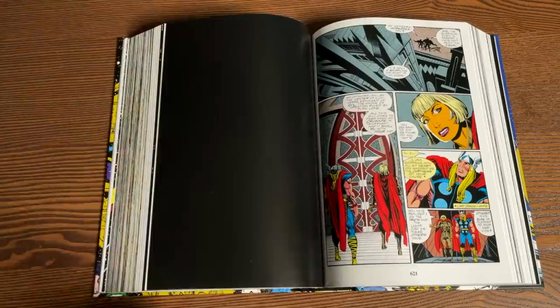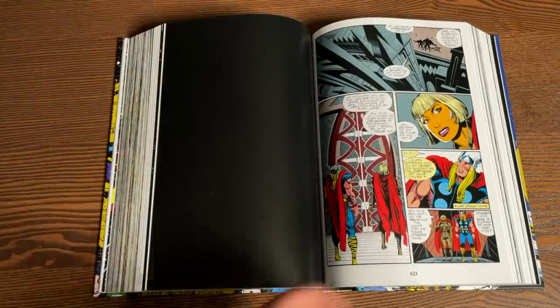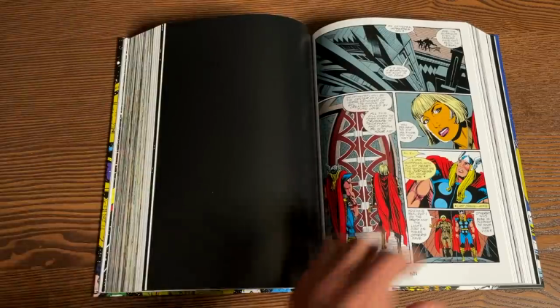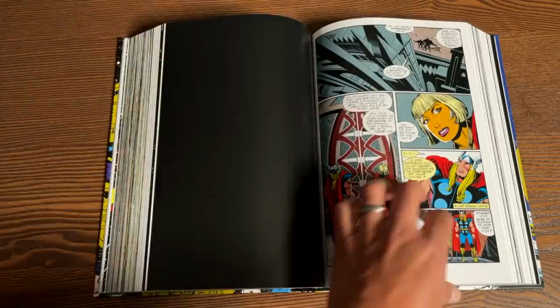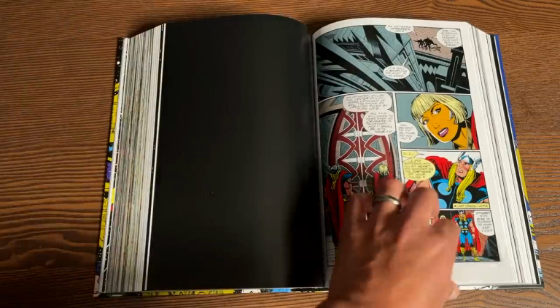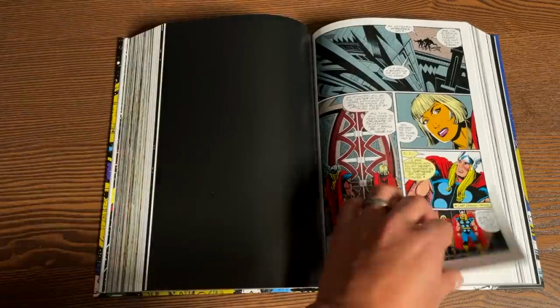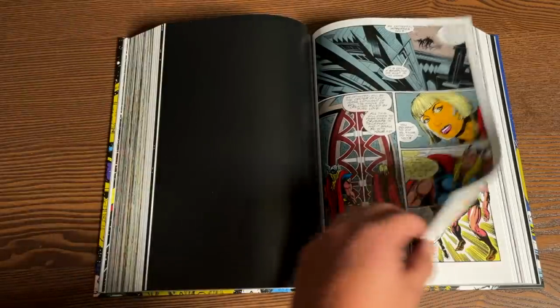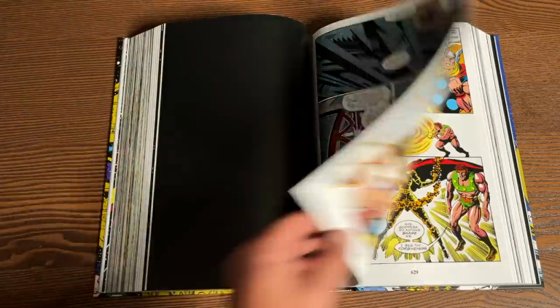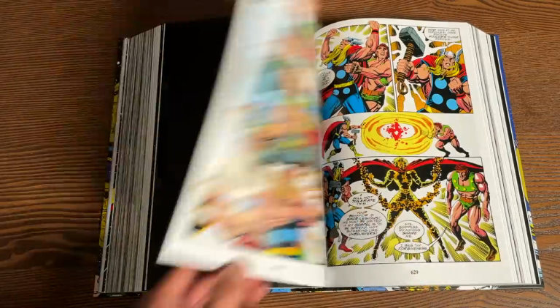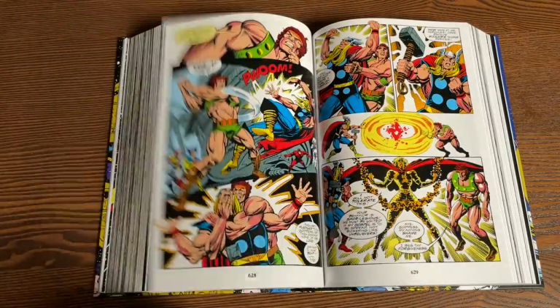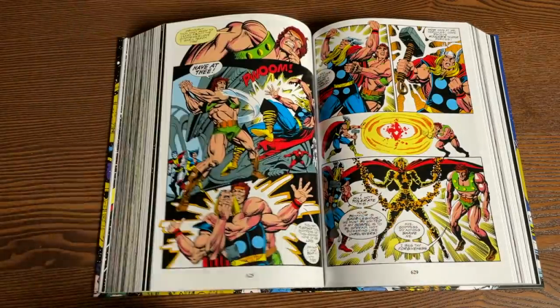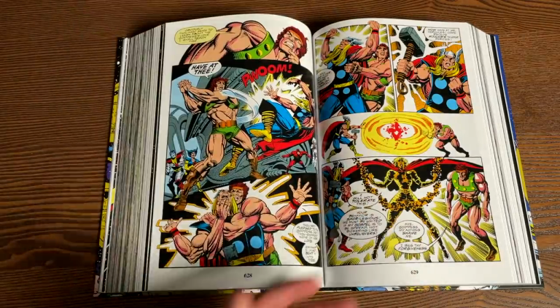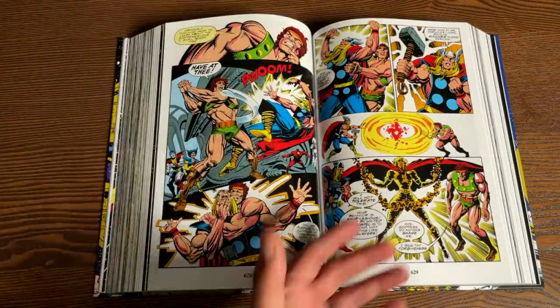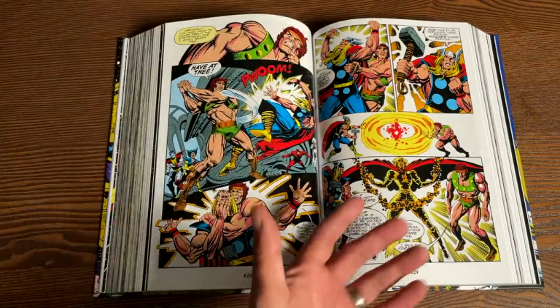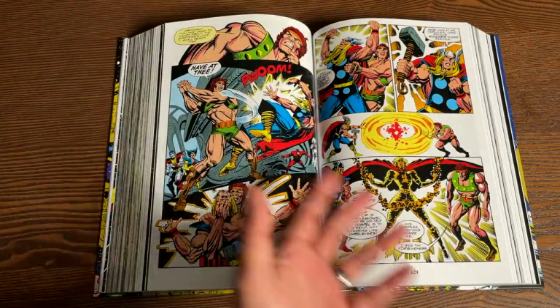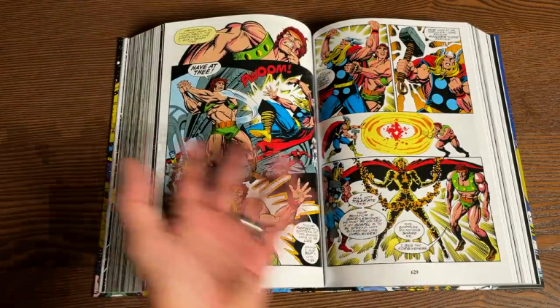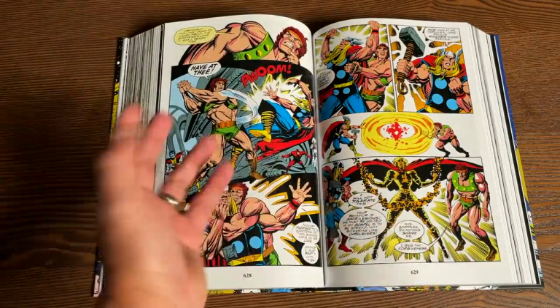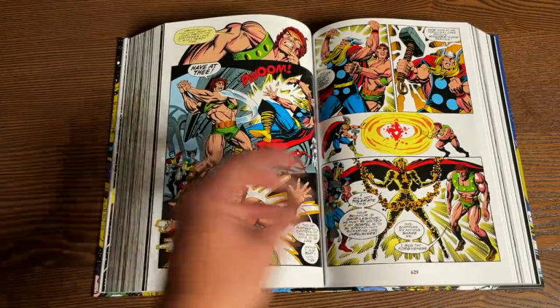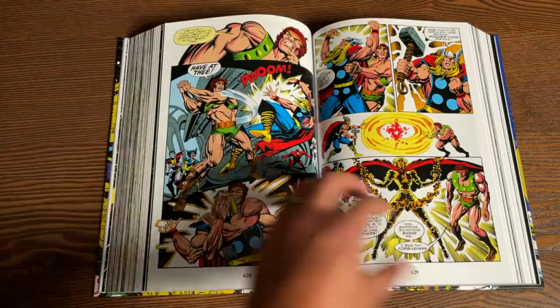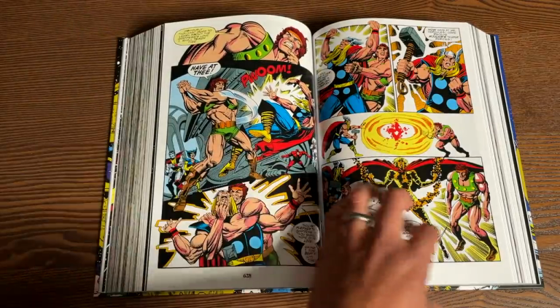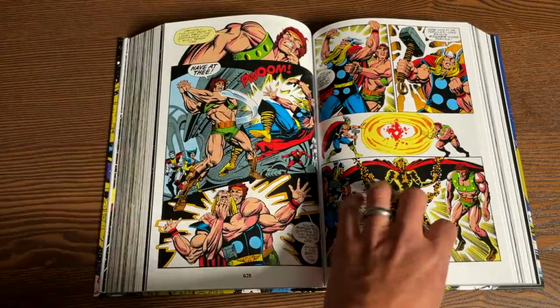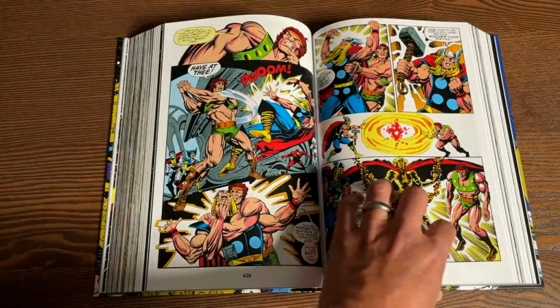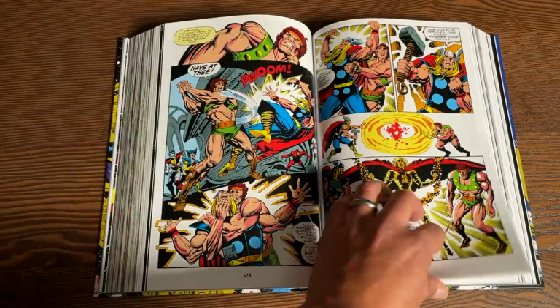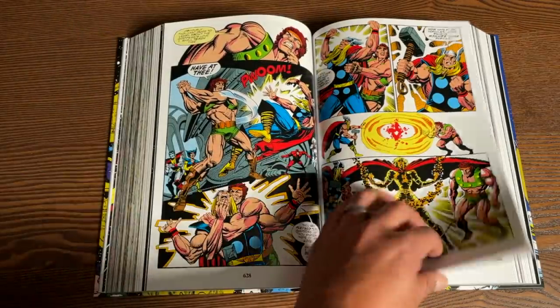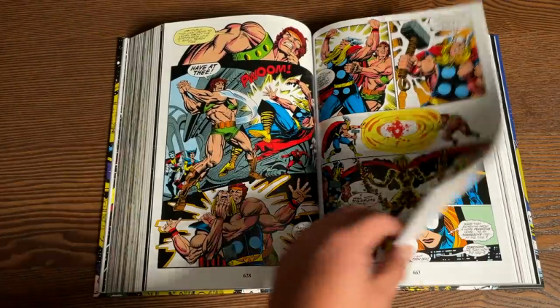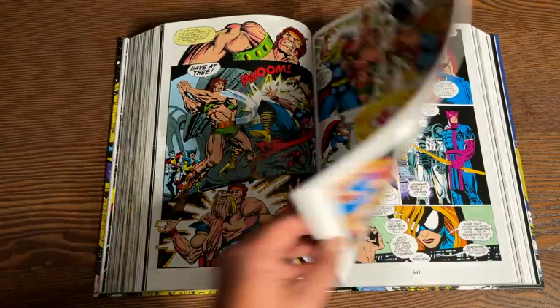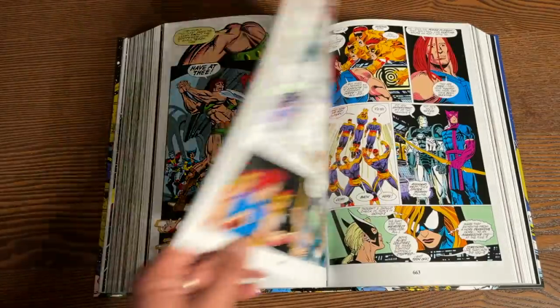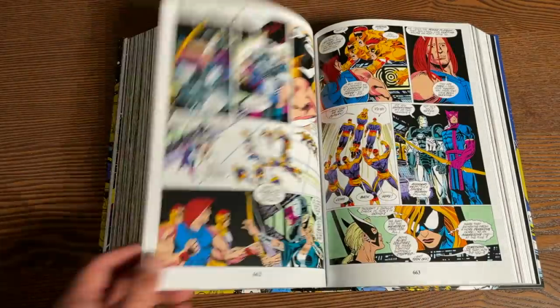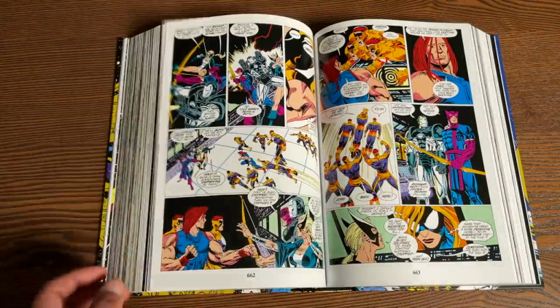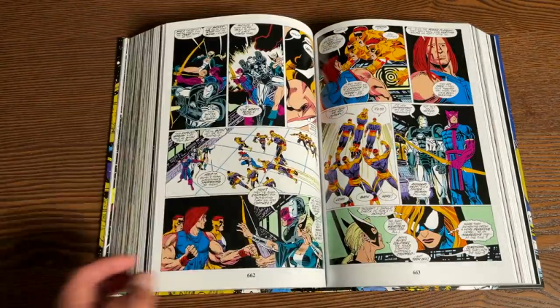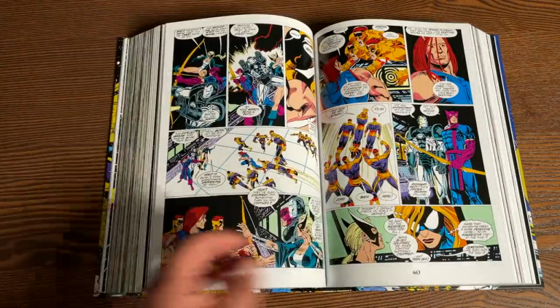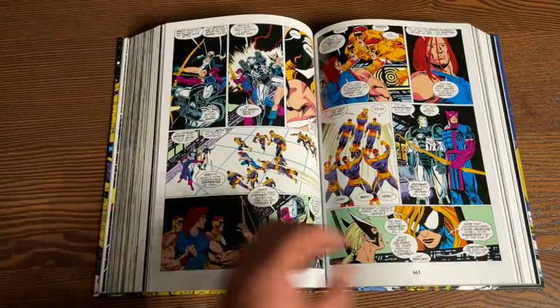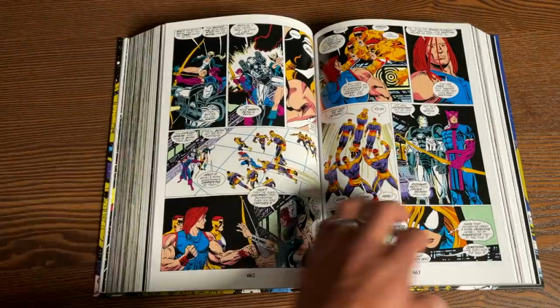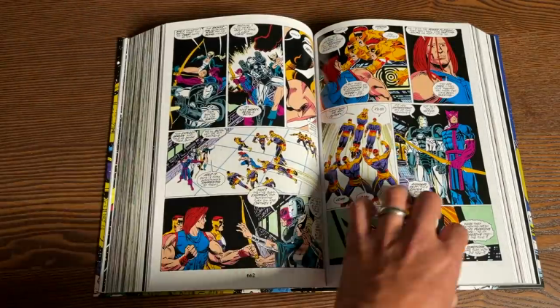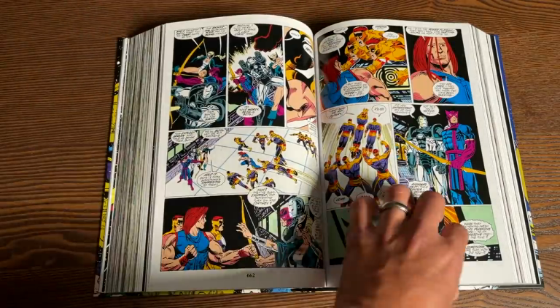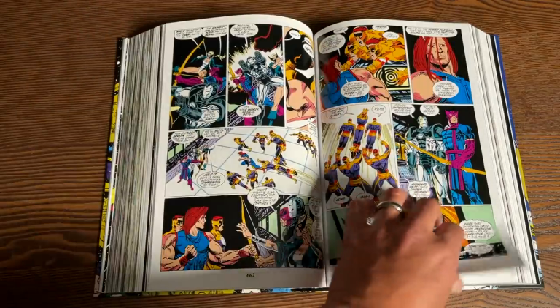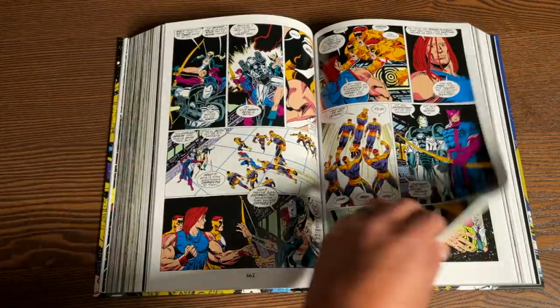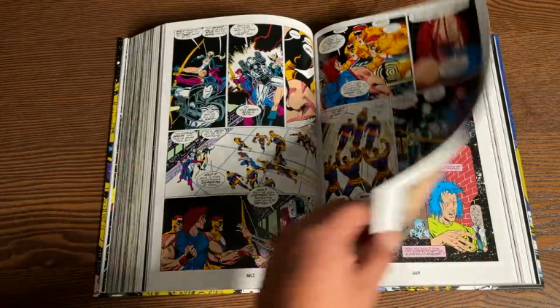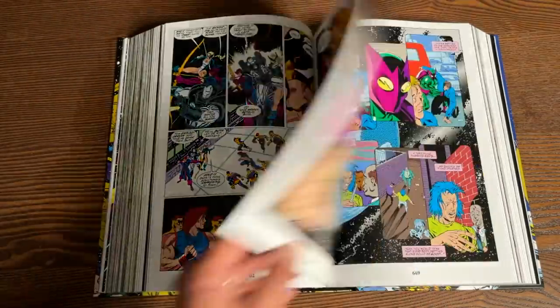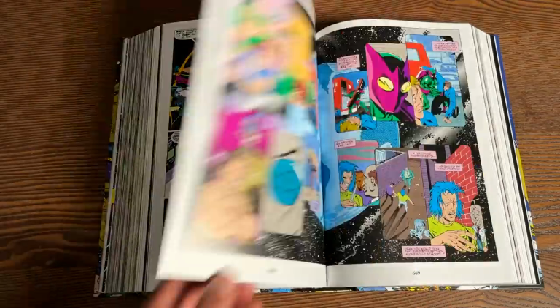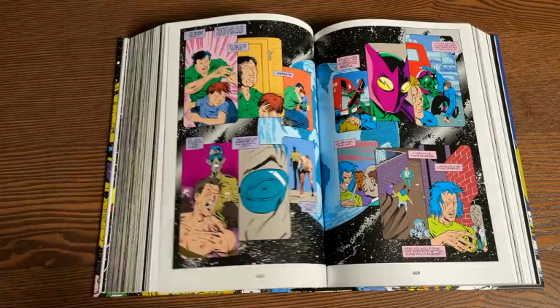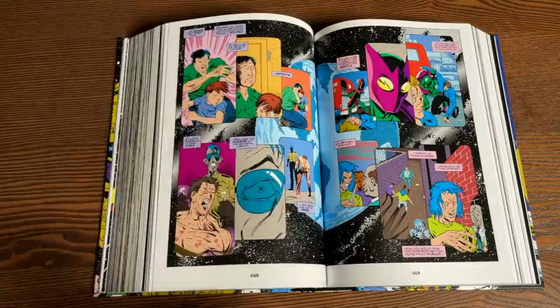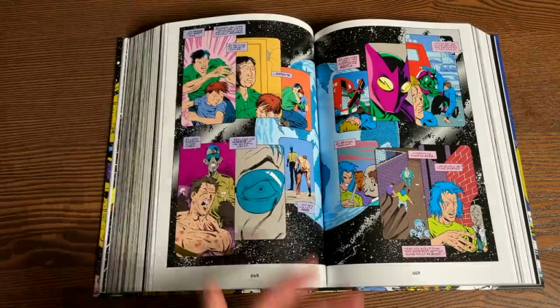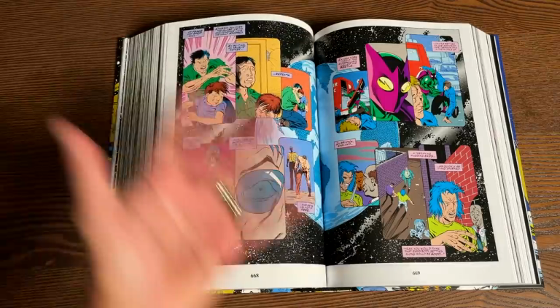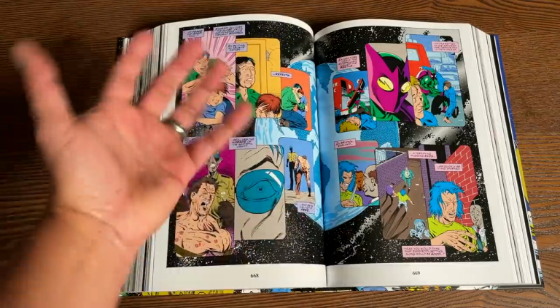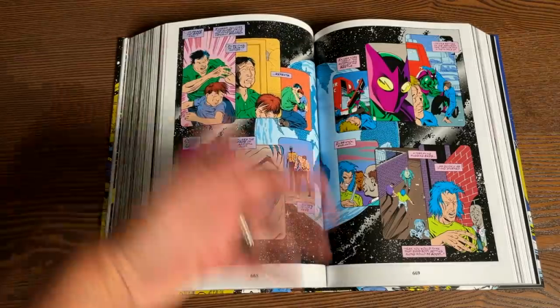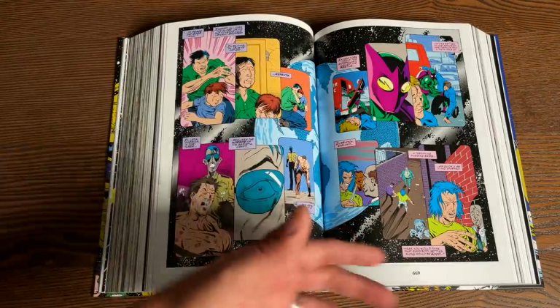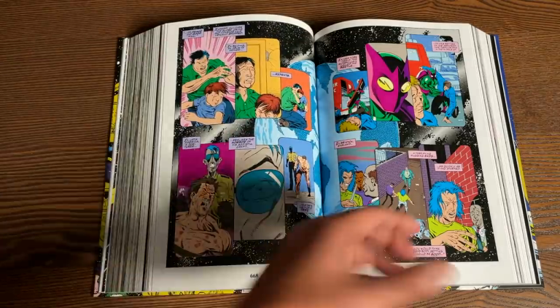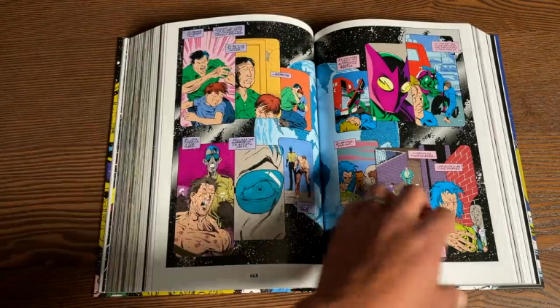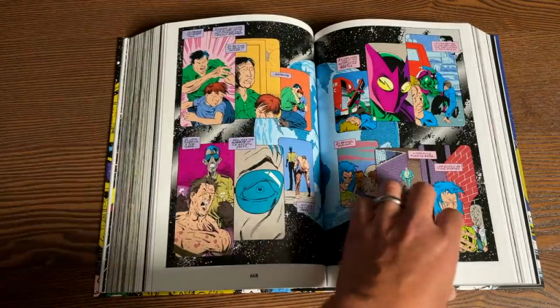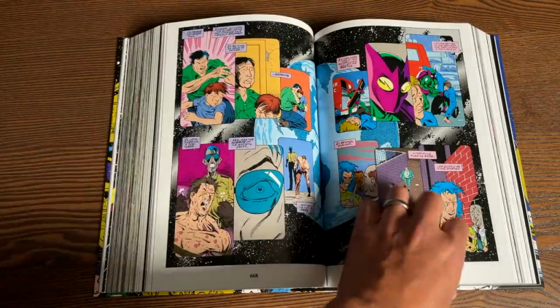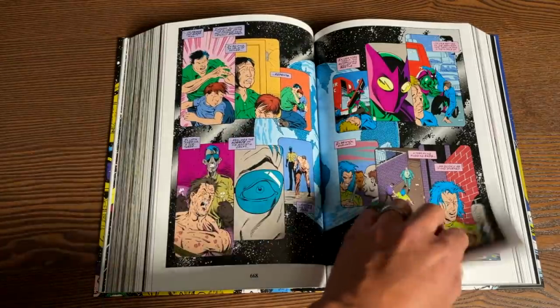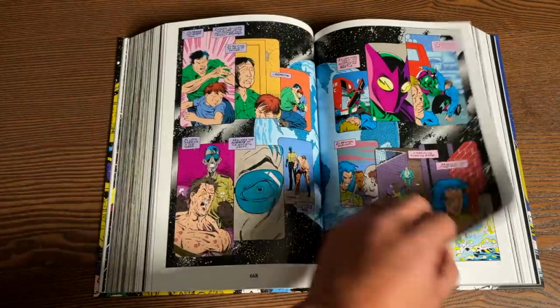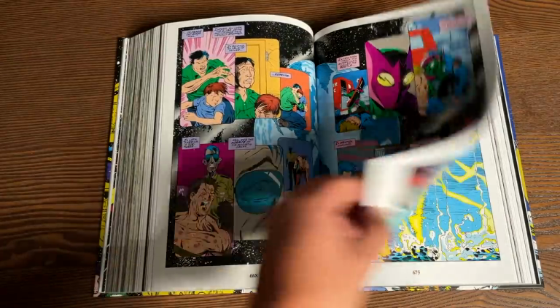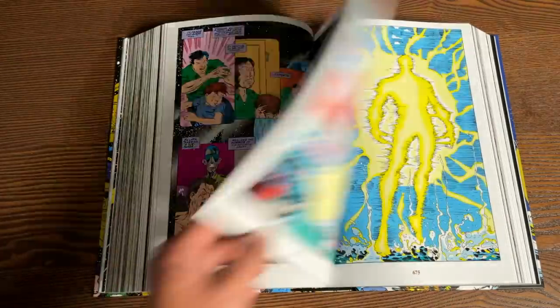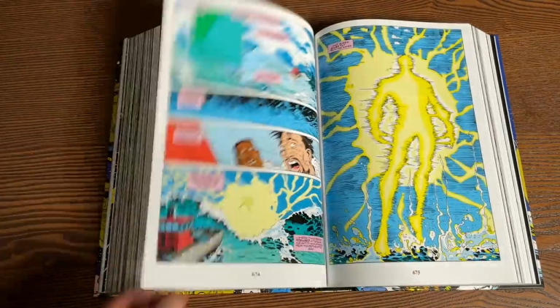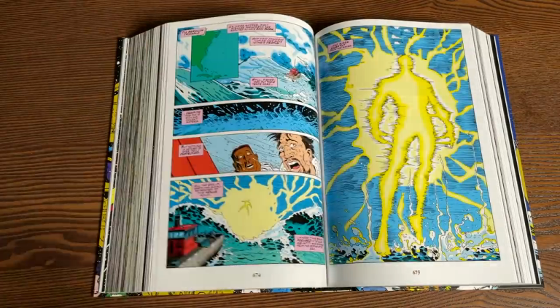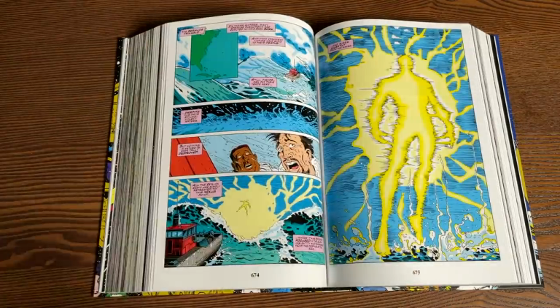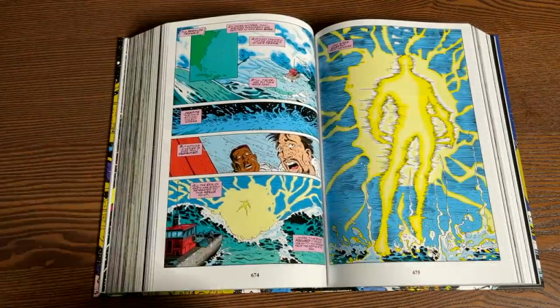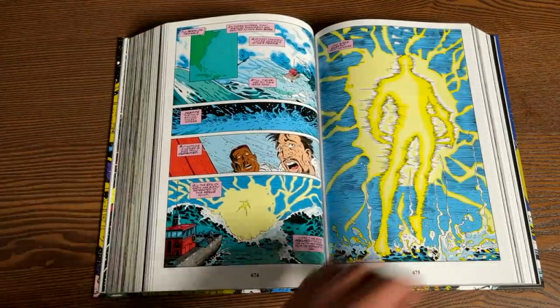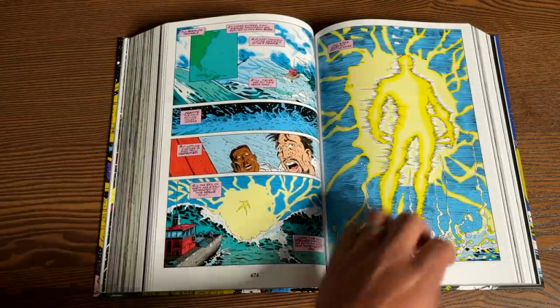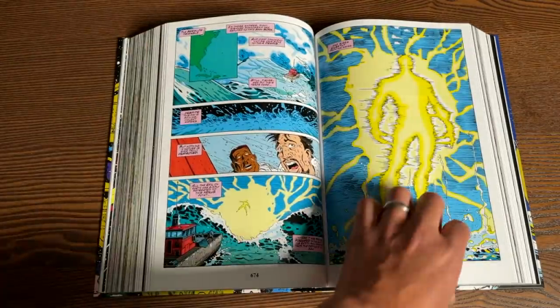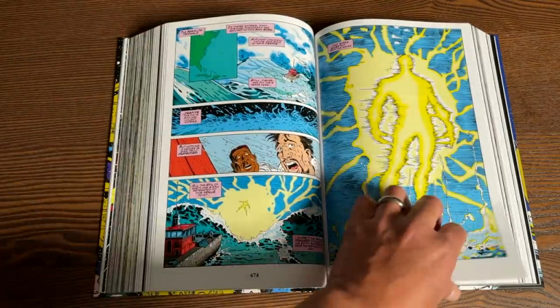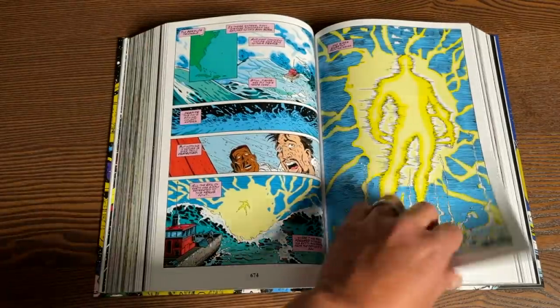I remember Simon Furman was wrapping up the run of Alpha Flight before it got canceled — Furman's the guy that finished out Transformers. And these issues of Thor have never been collected in any kind of format, so it's really cool to see them here for the first time in oversized format.